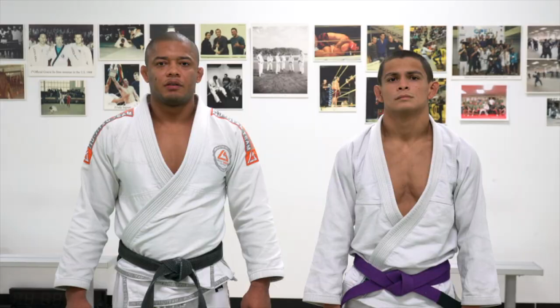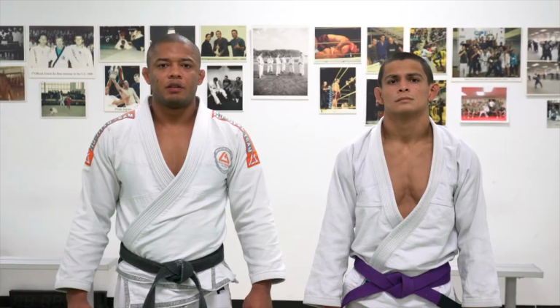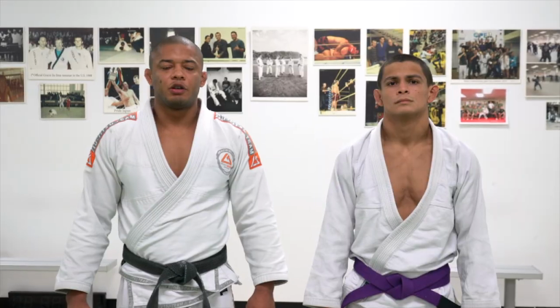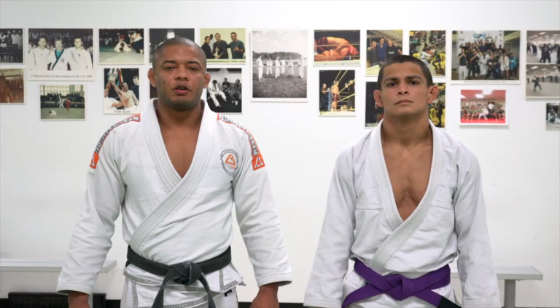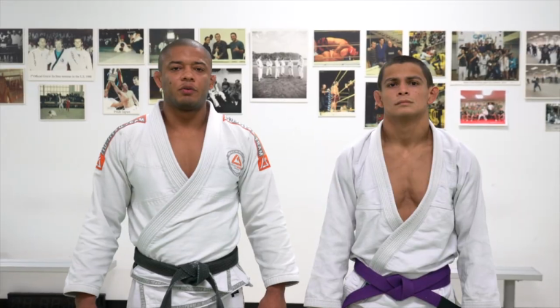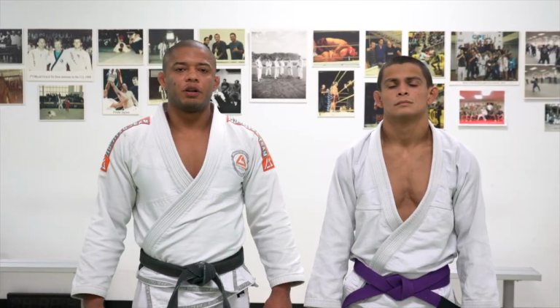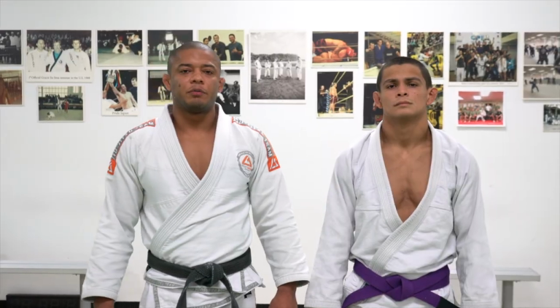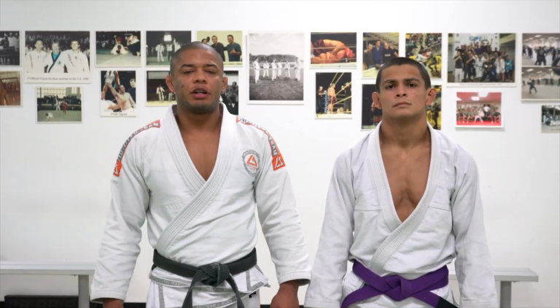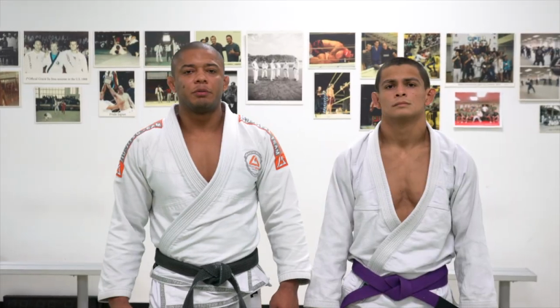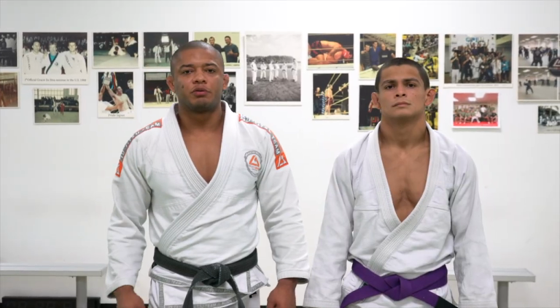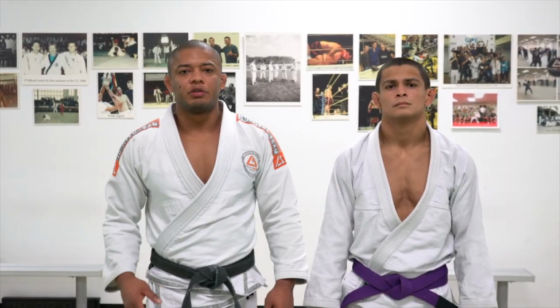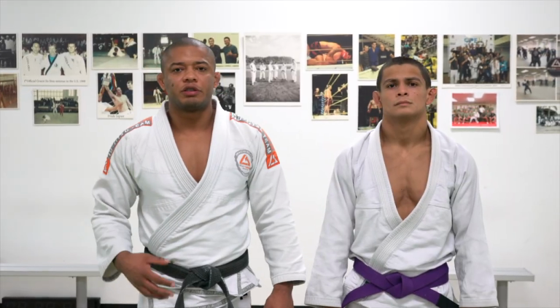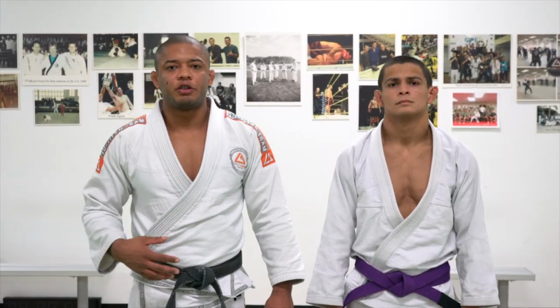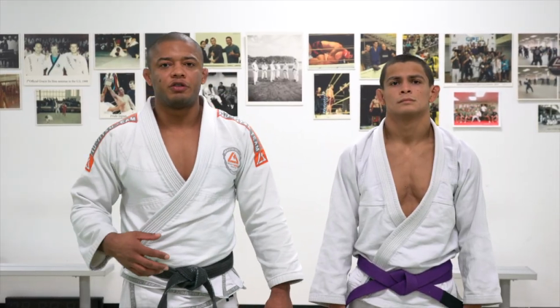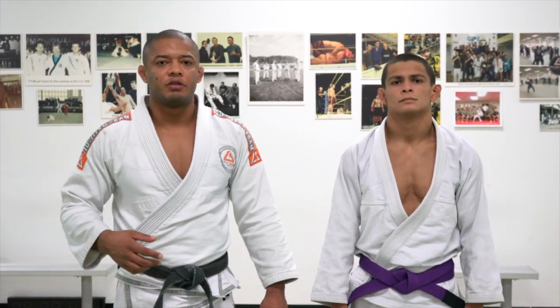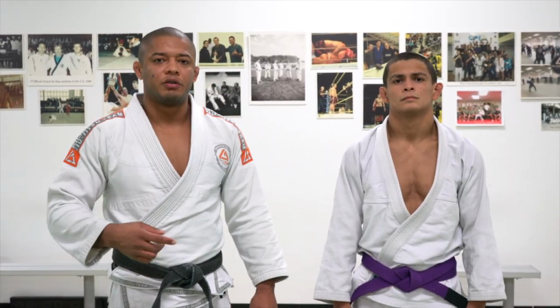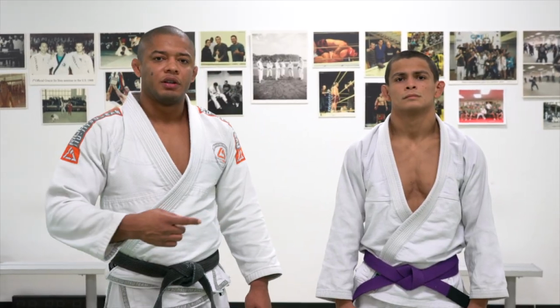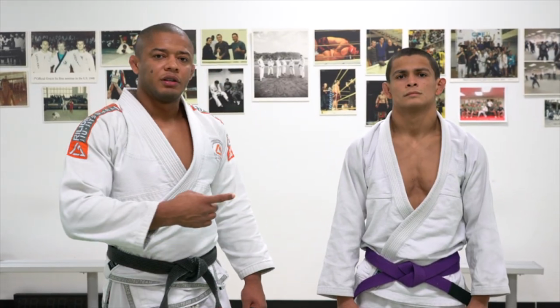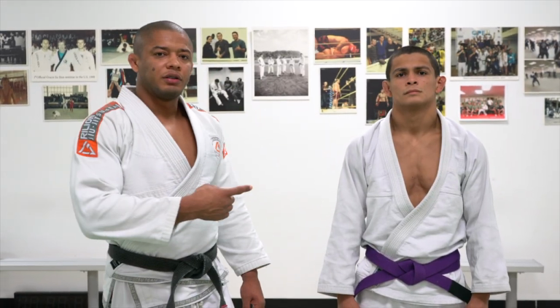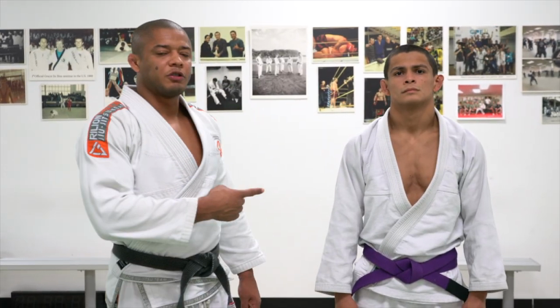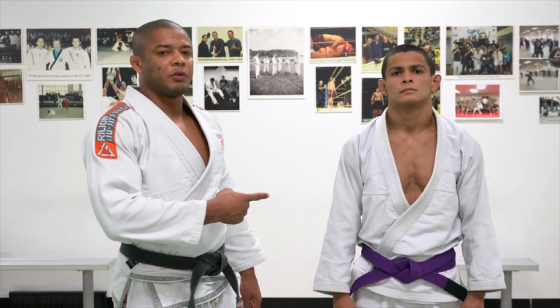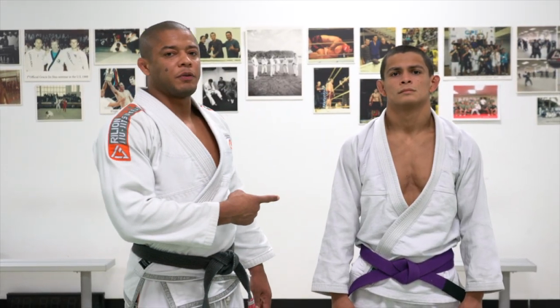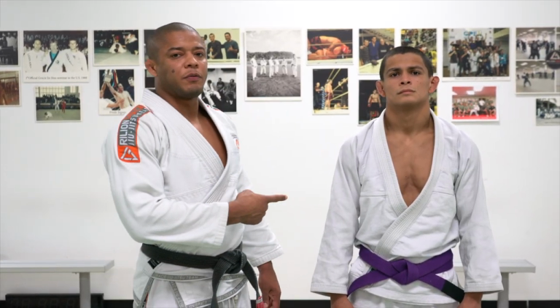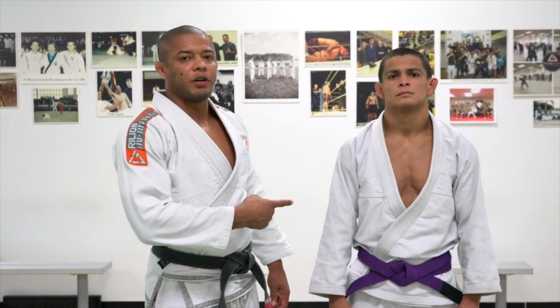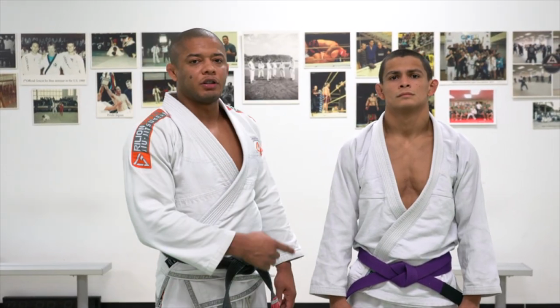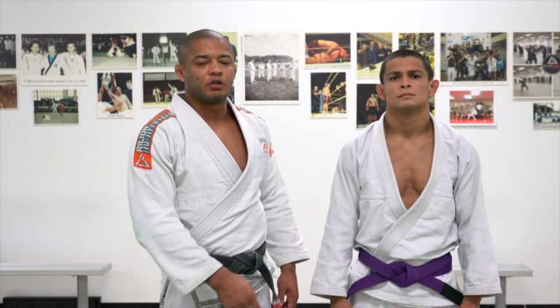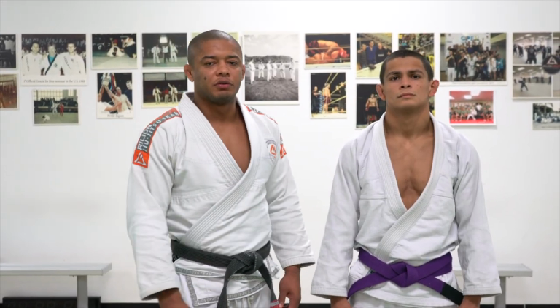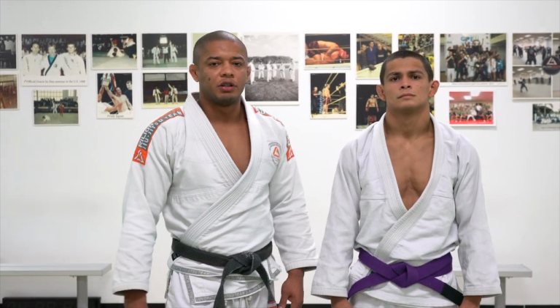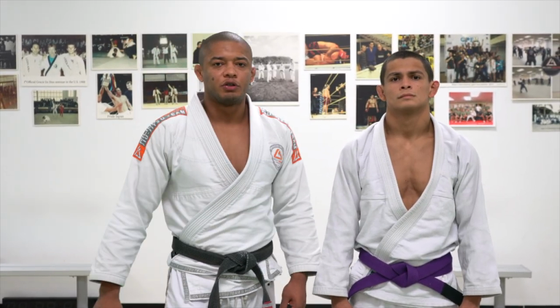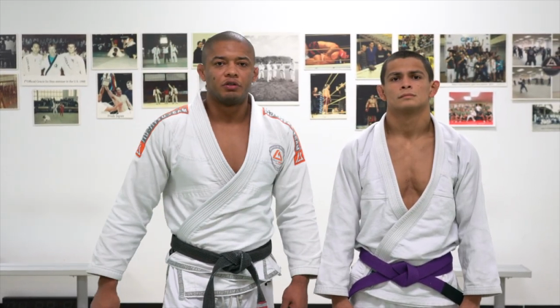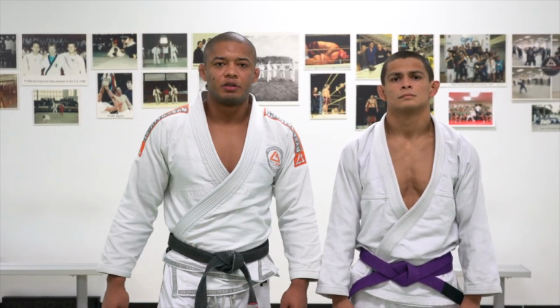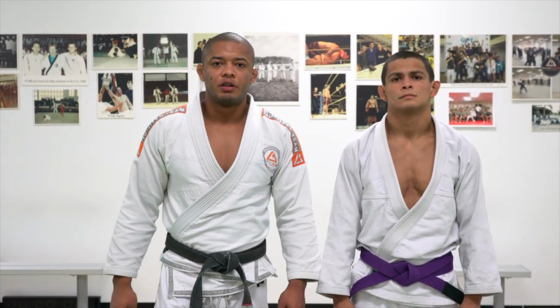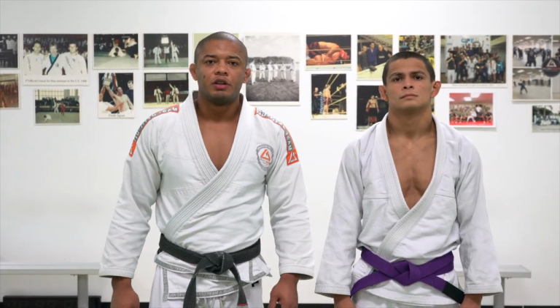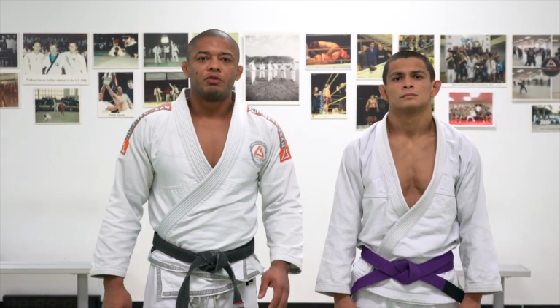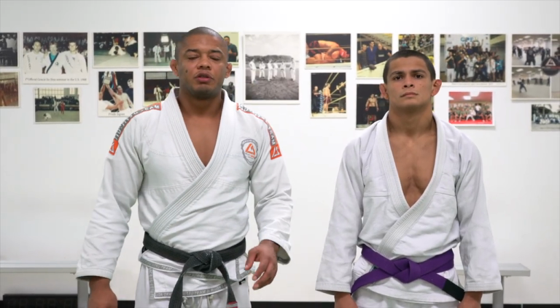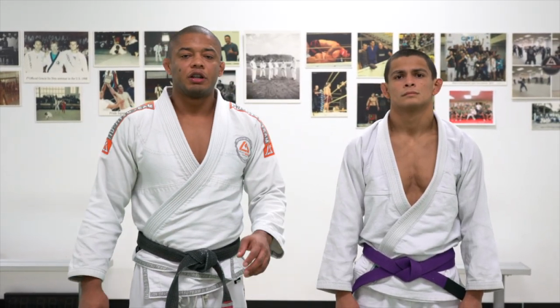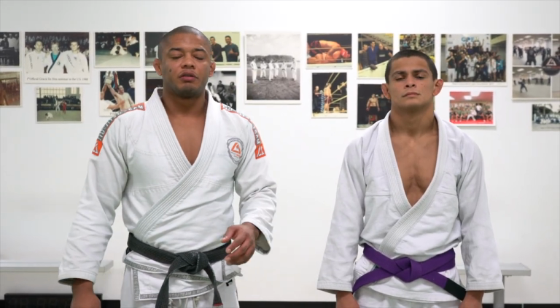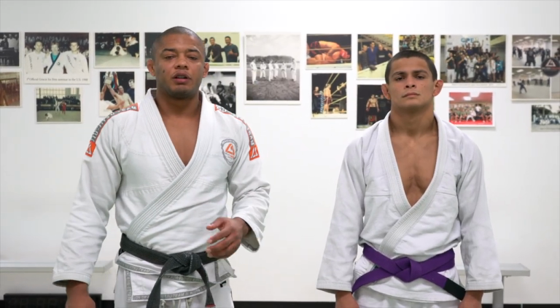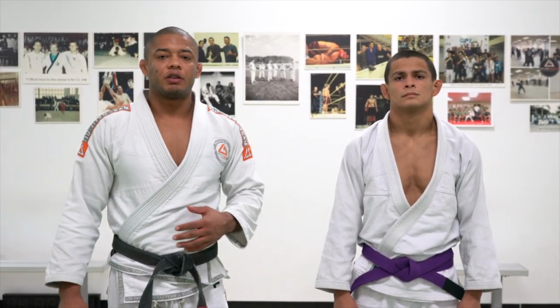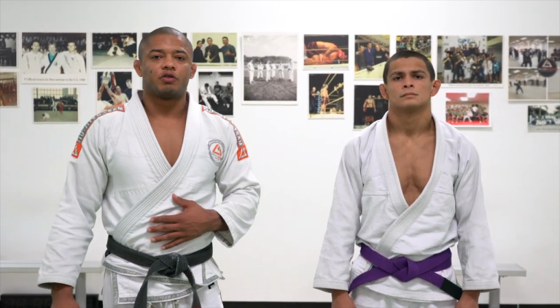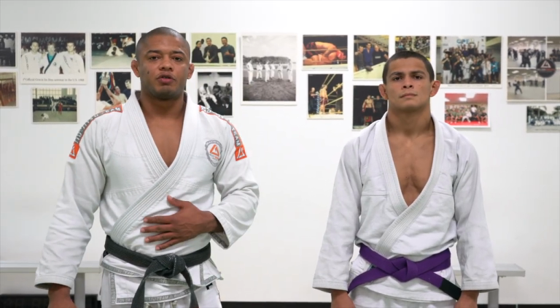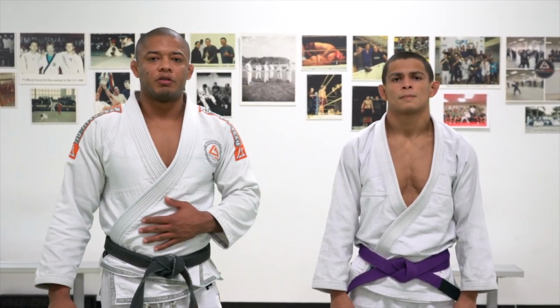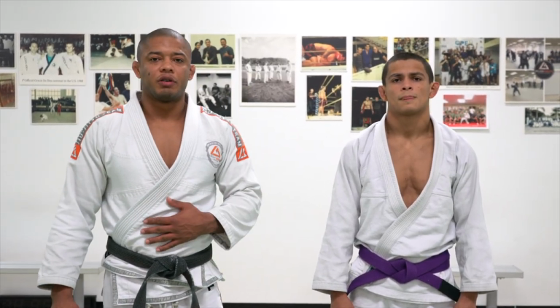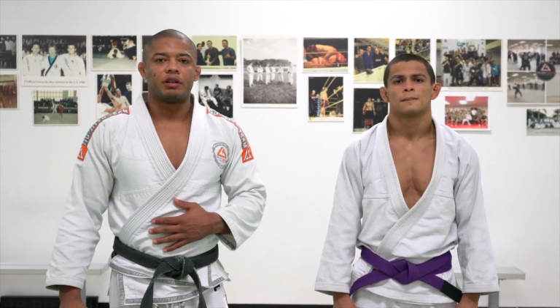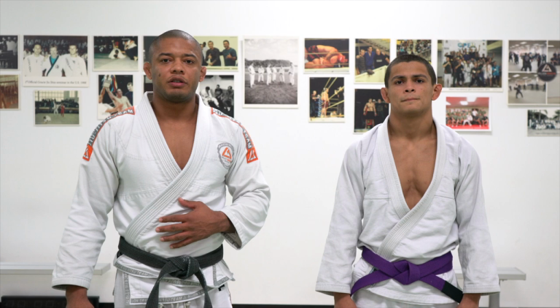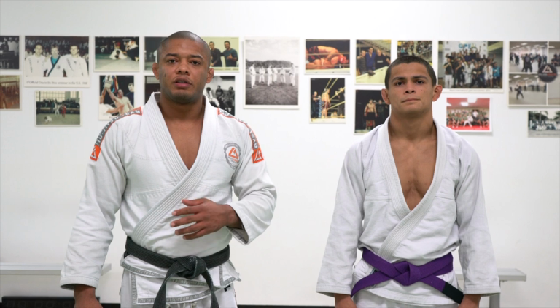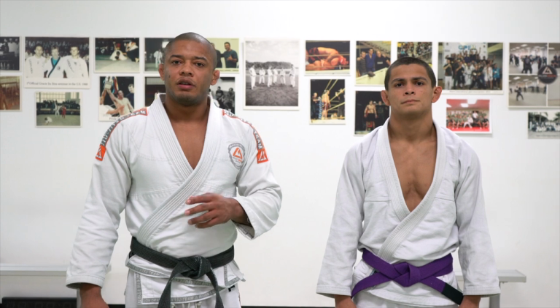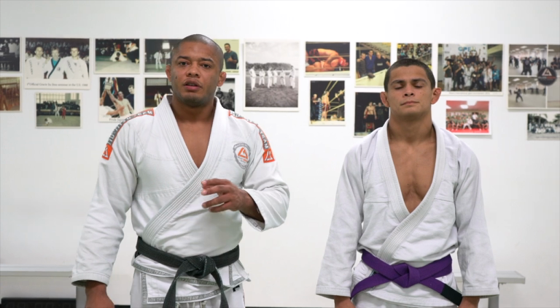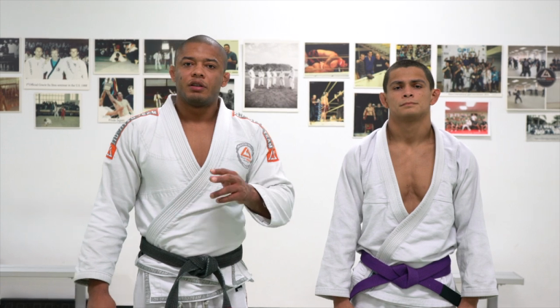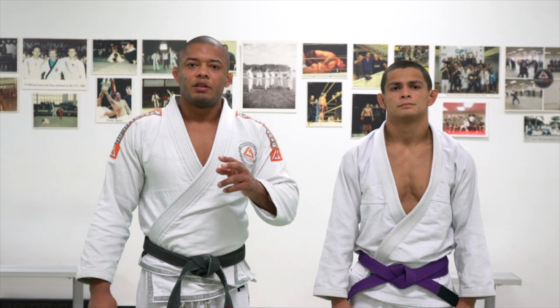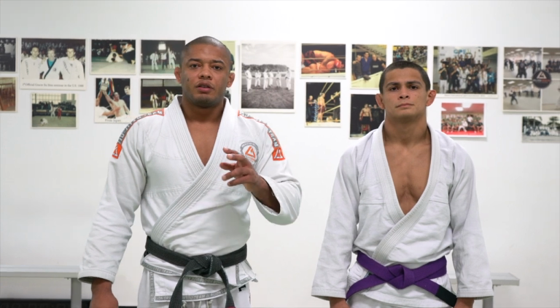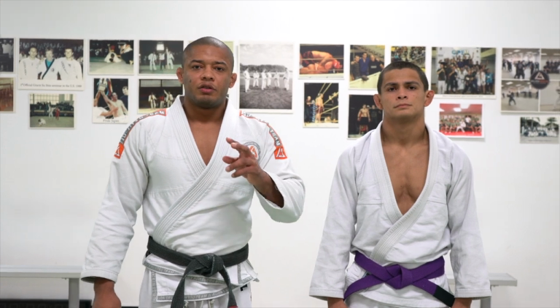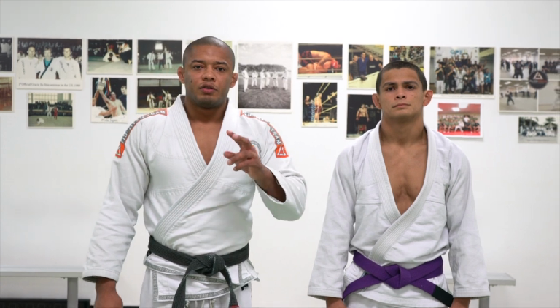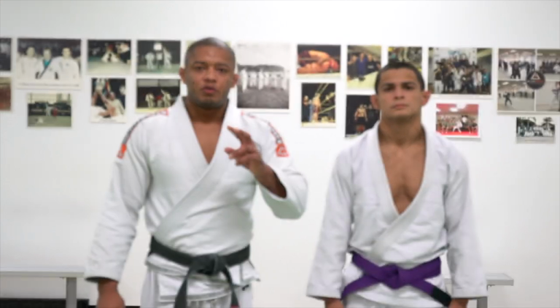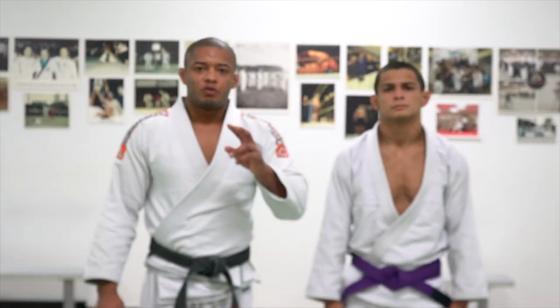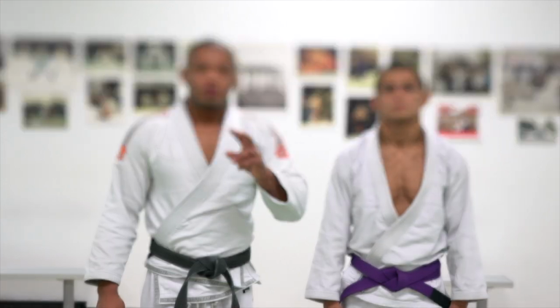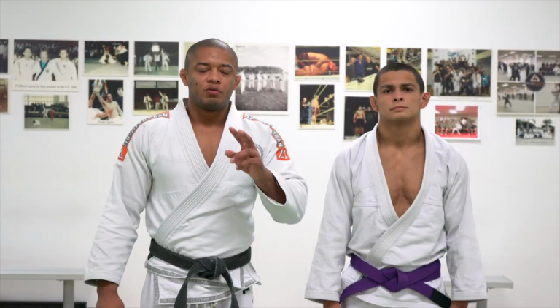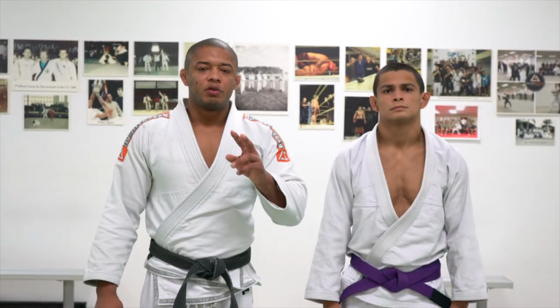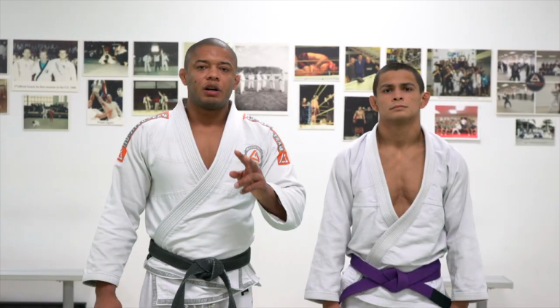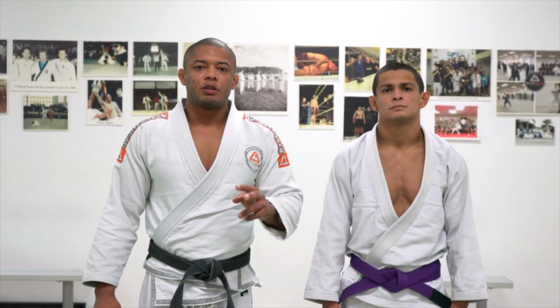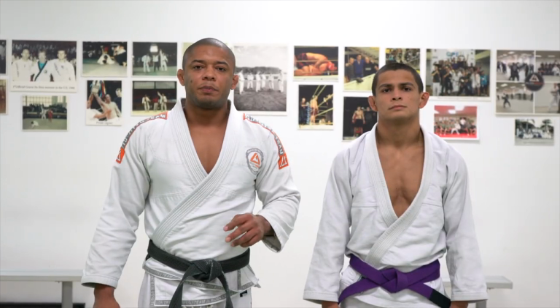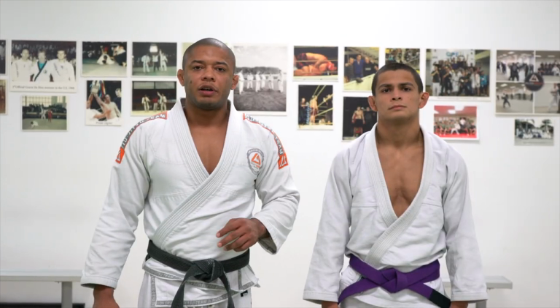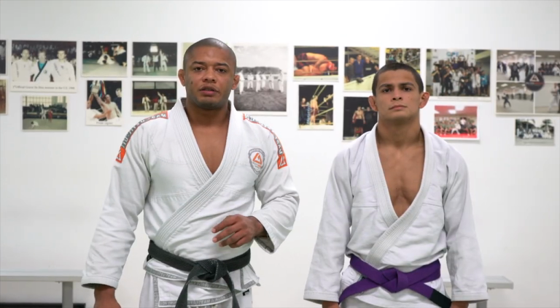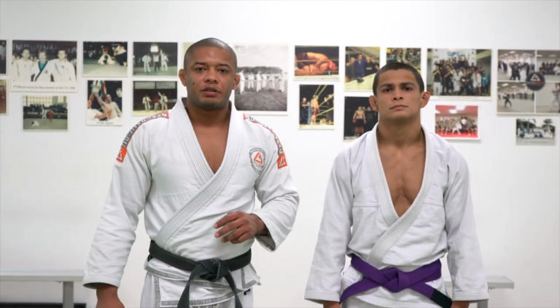Hello everyone, my name is Luis Lentinho, this is my friend and student Duke. Today I would like to show you guys two guard passes.